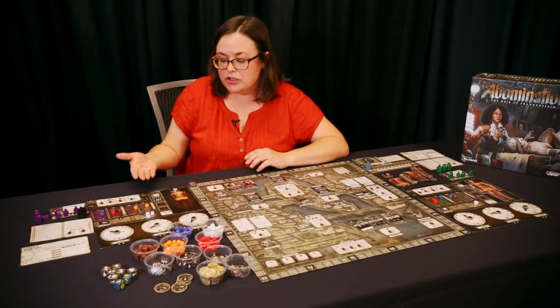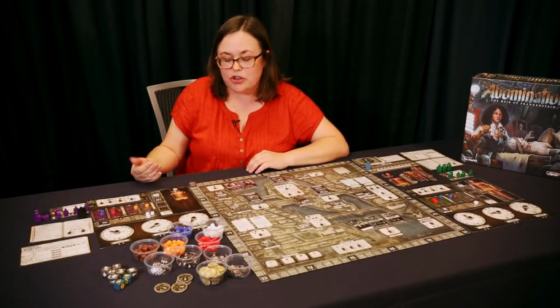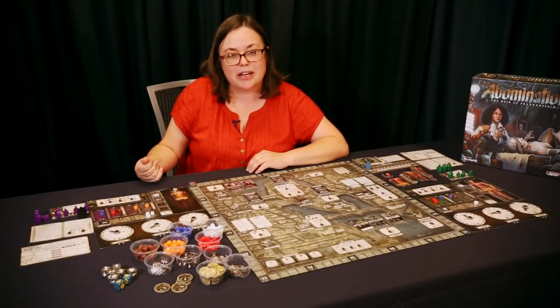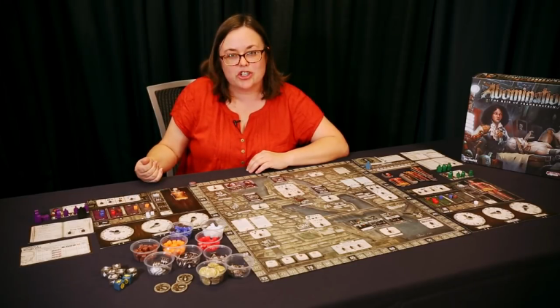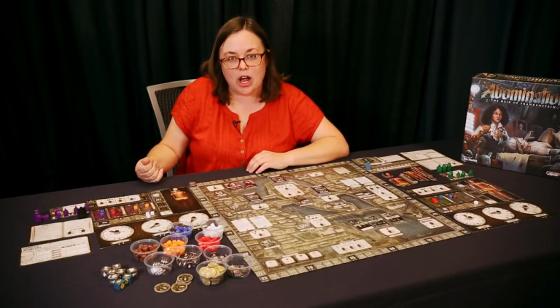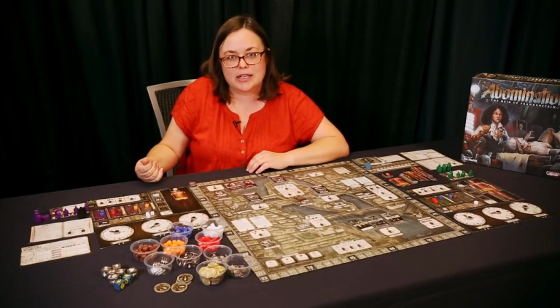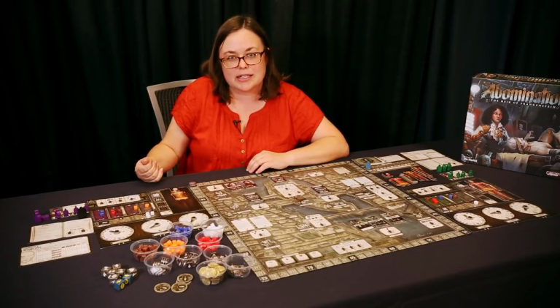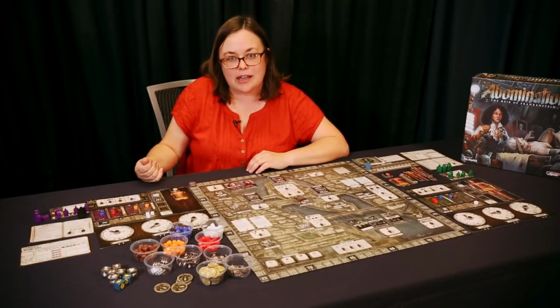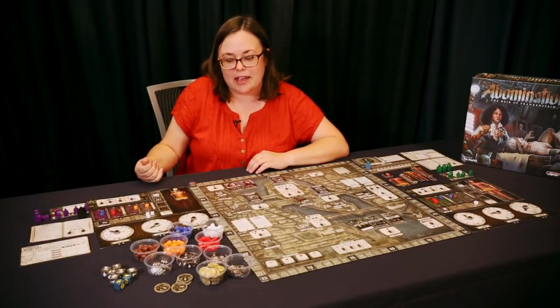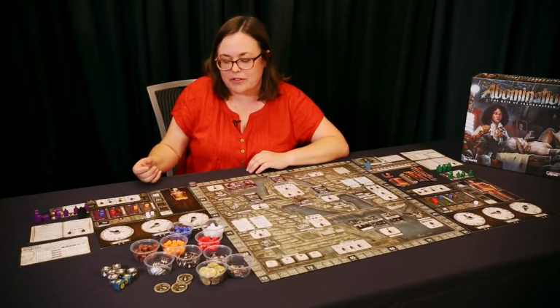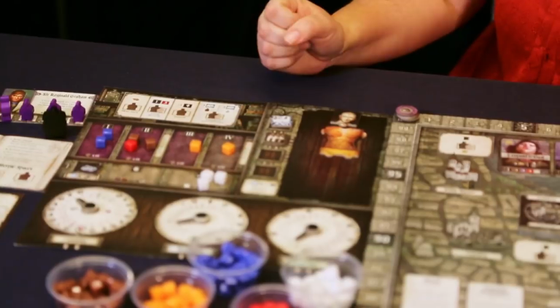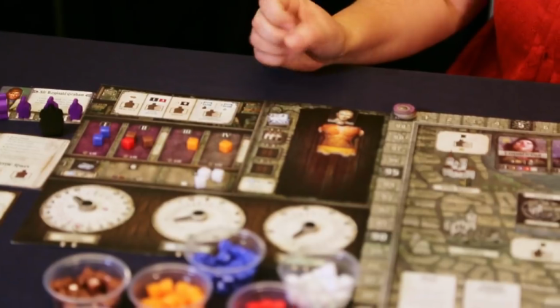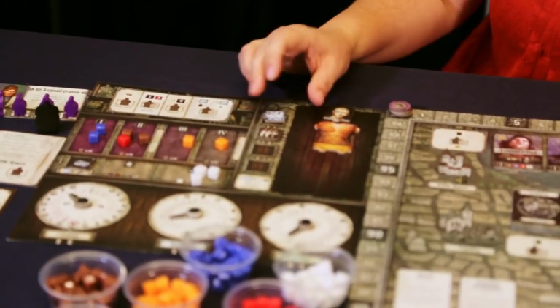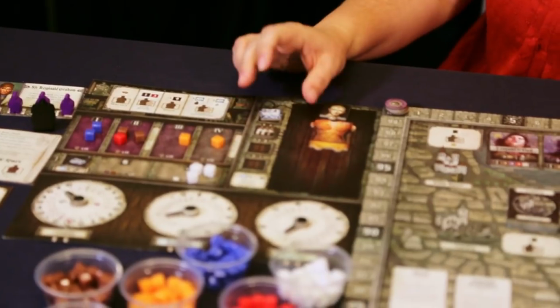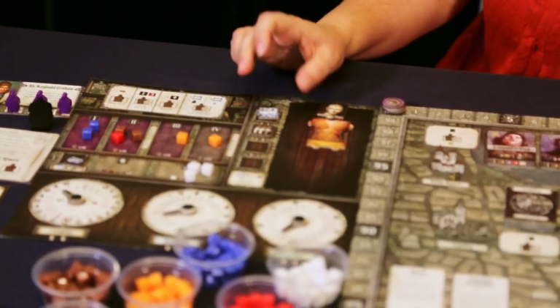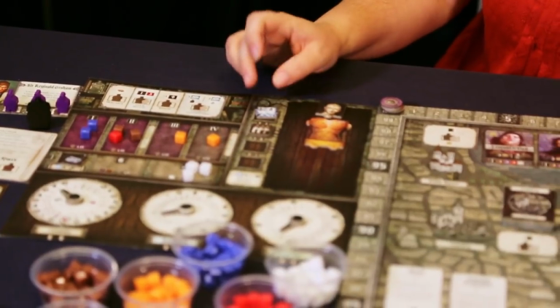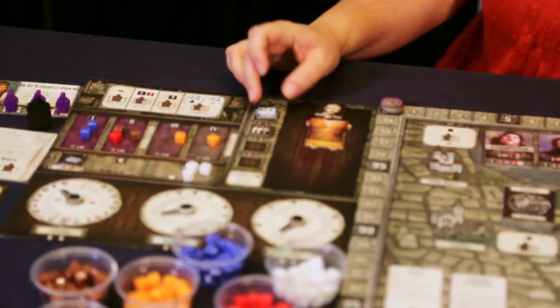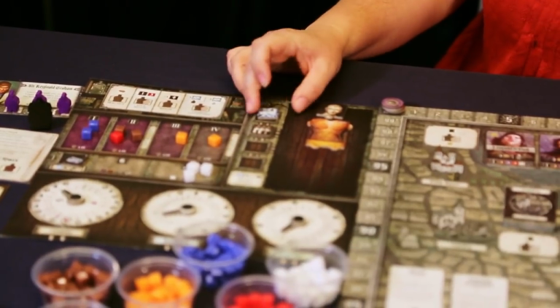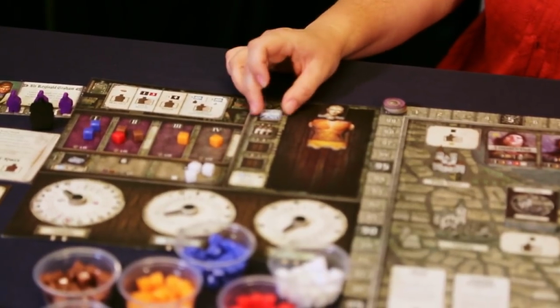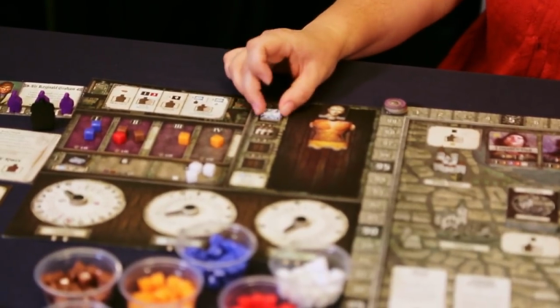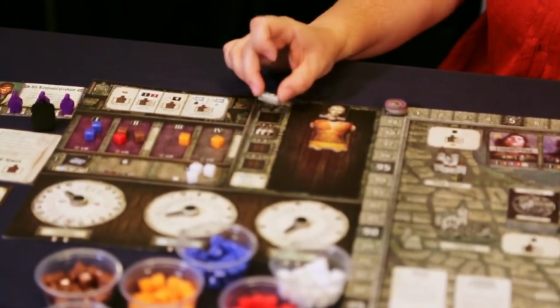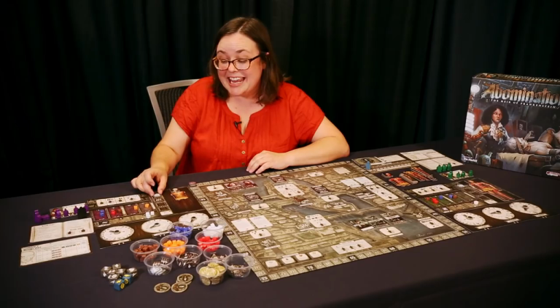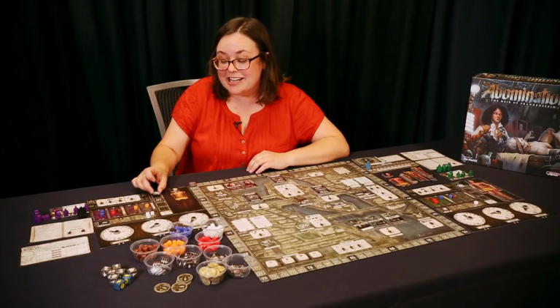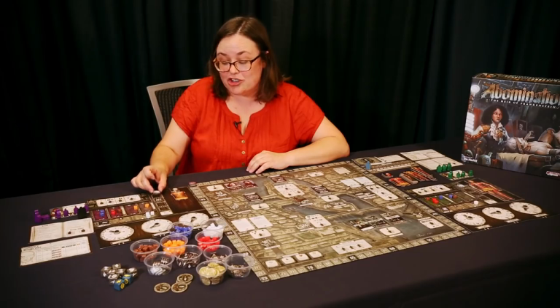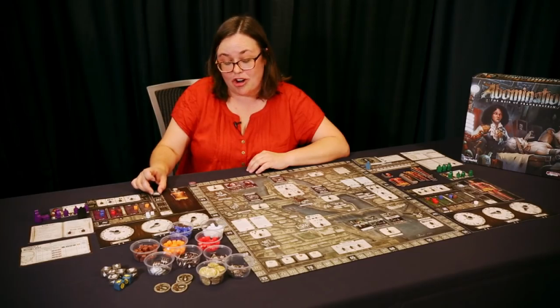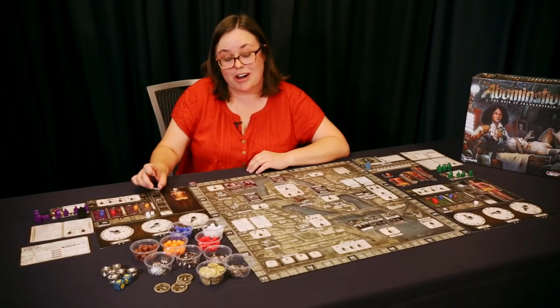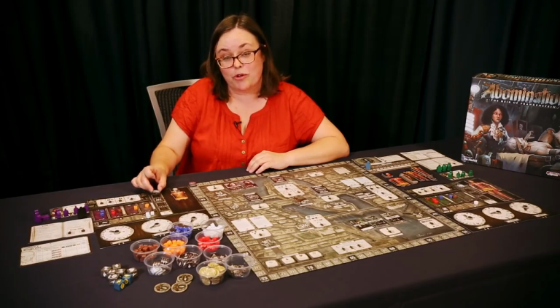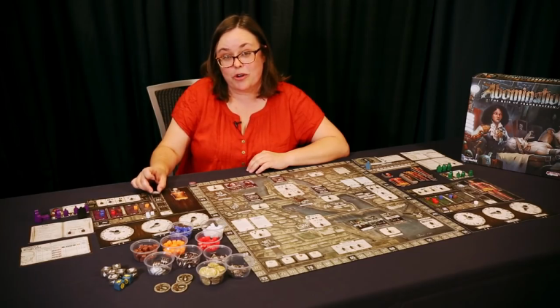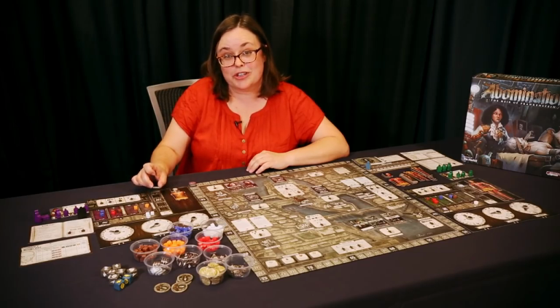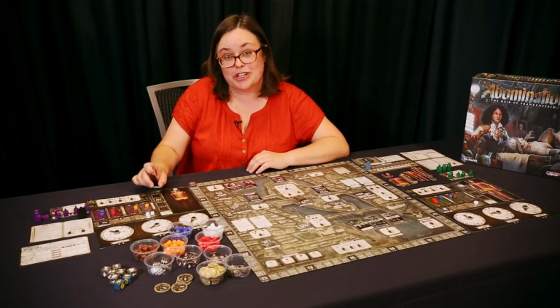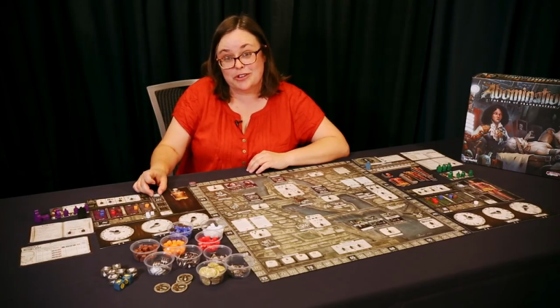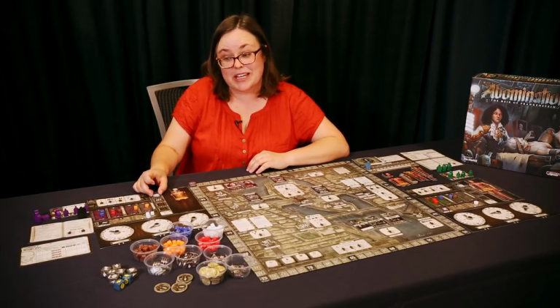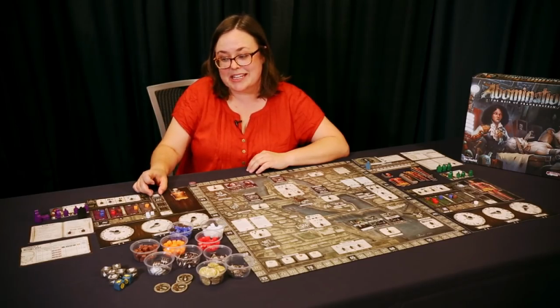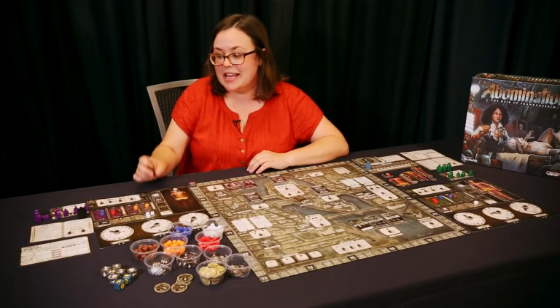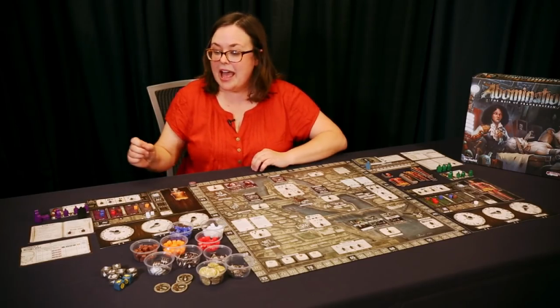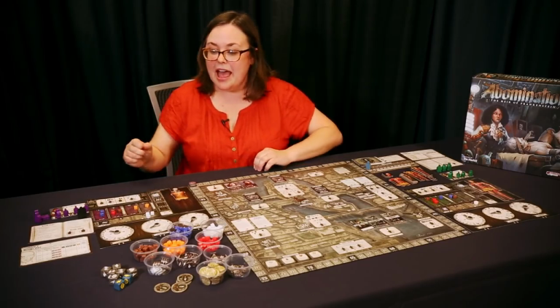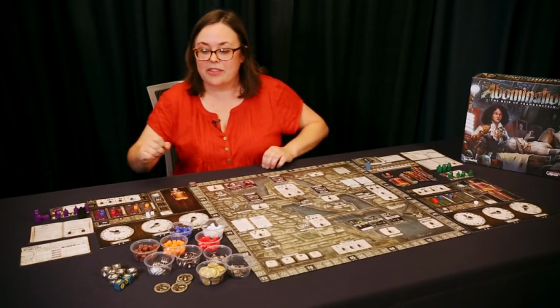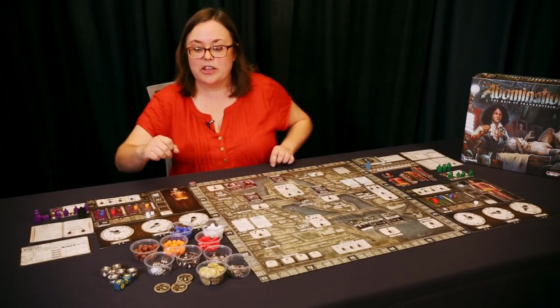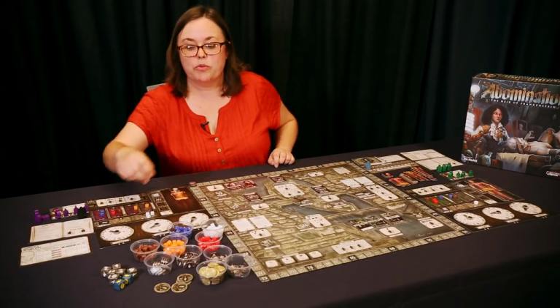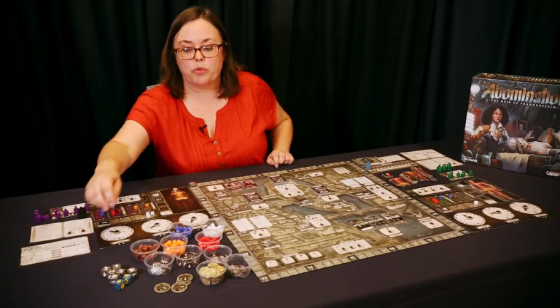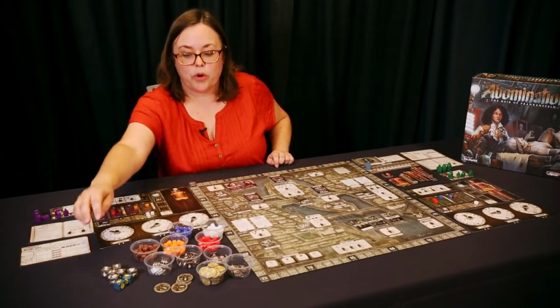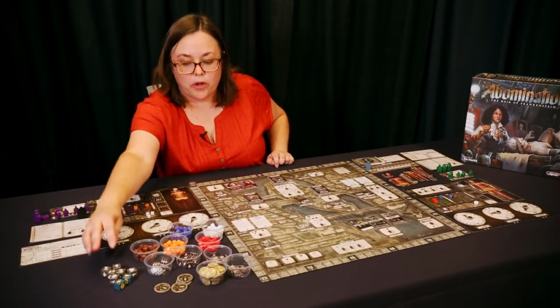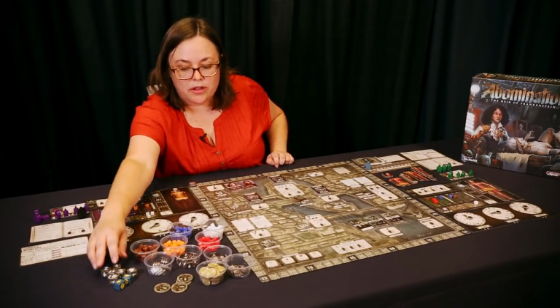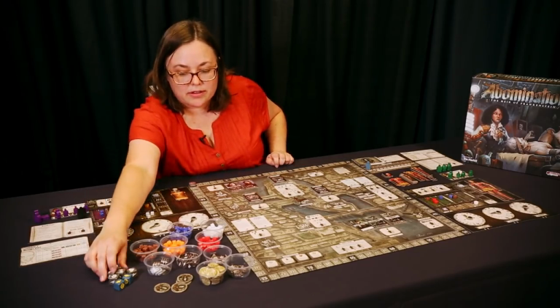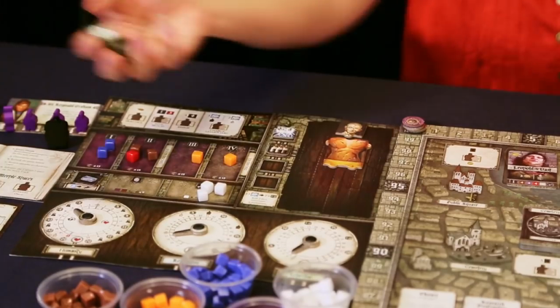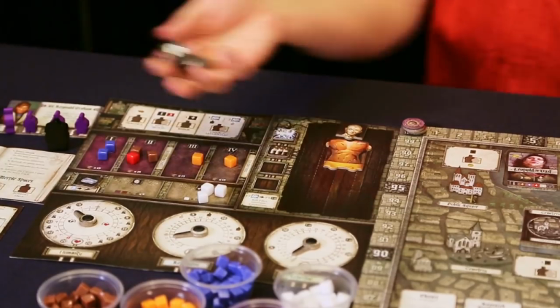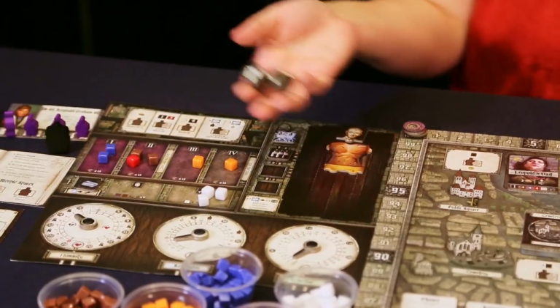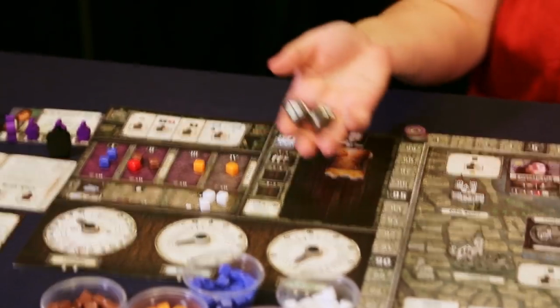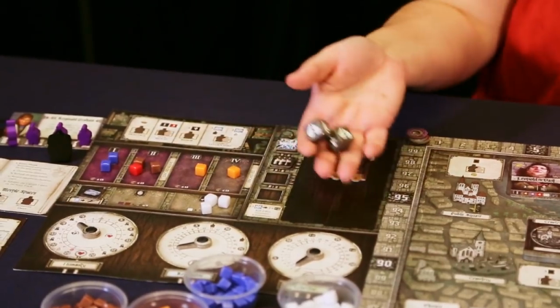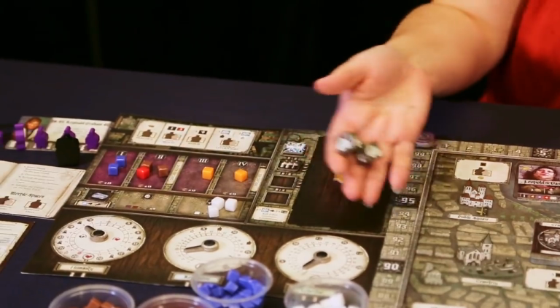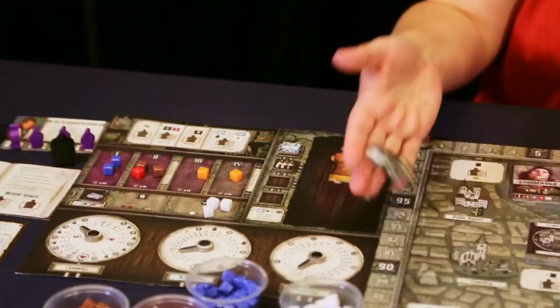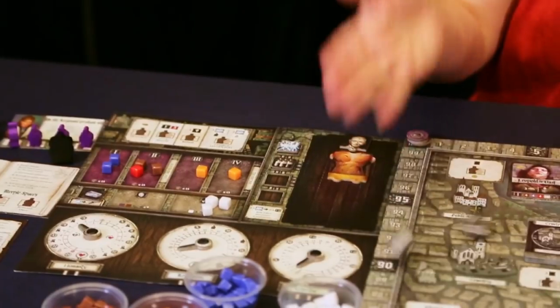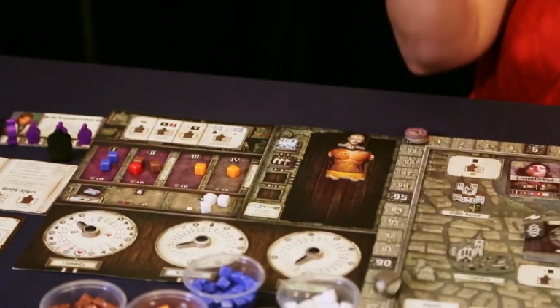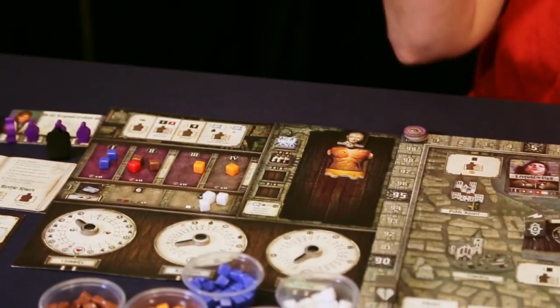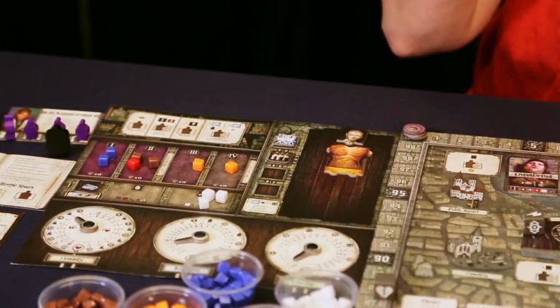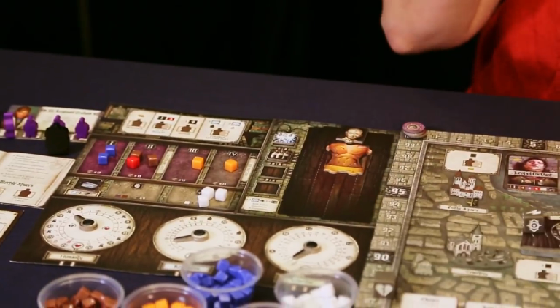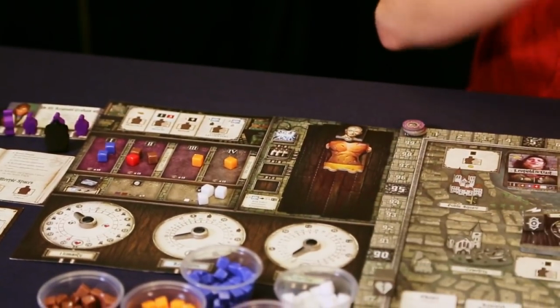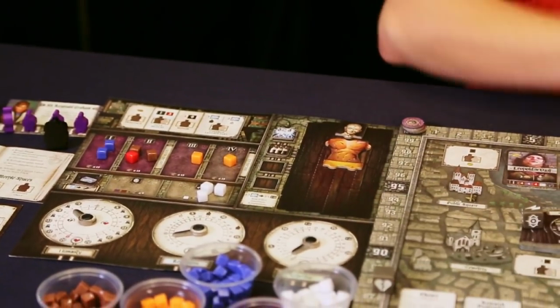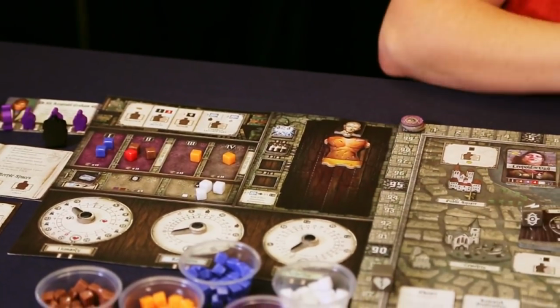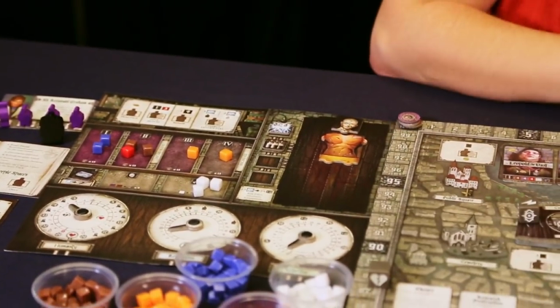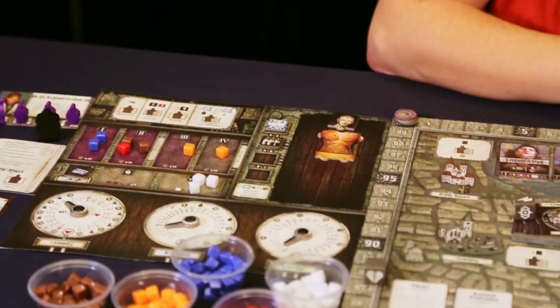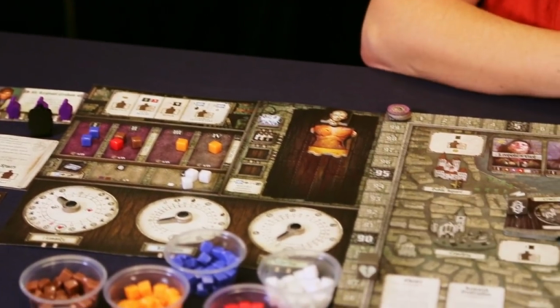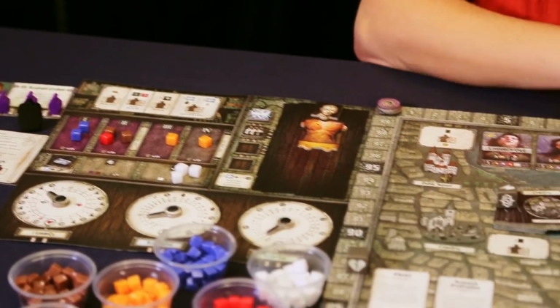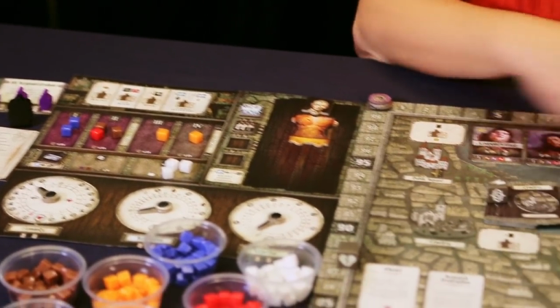During the lab phase, you will retreat back to the lab to create your monster and try to shock it to life. You will need a charged Leyden jar in order to do this, and then you will roll the shock dice in order to bring them to life.